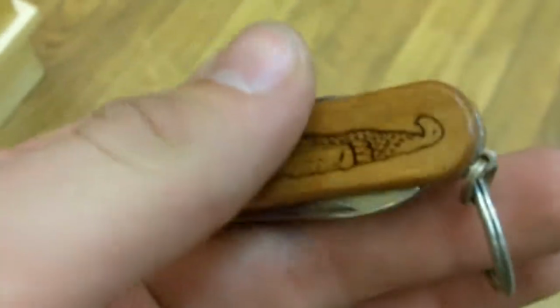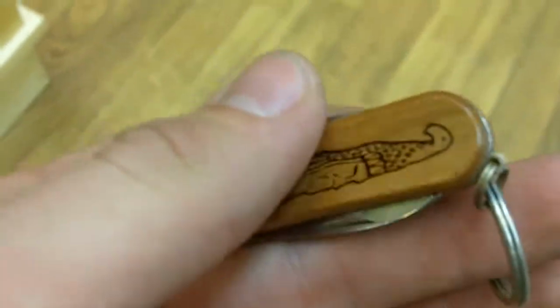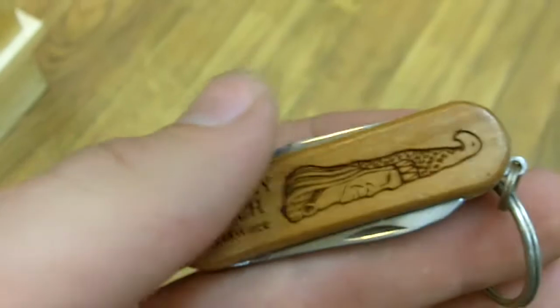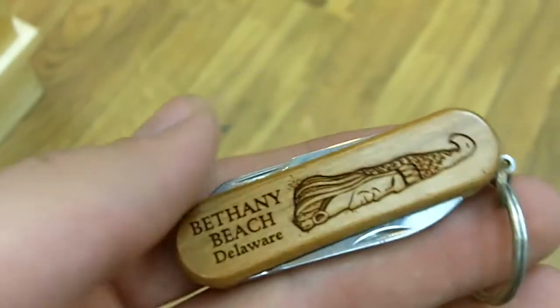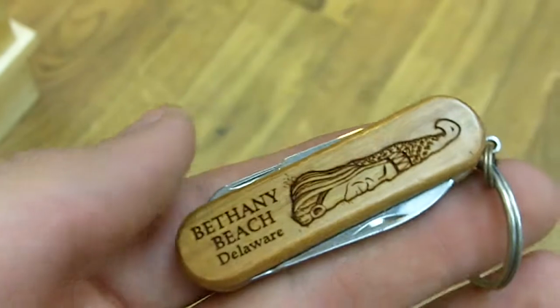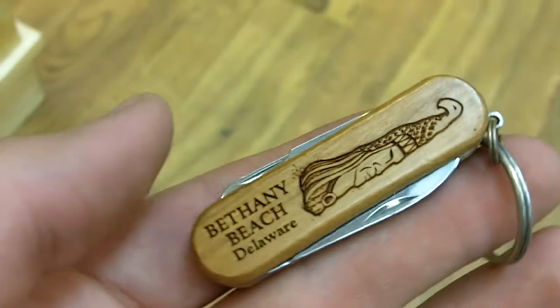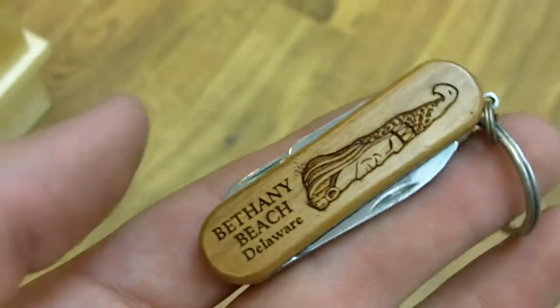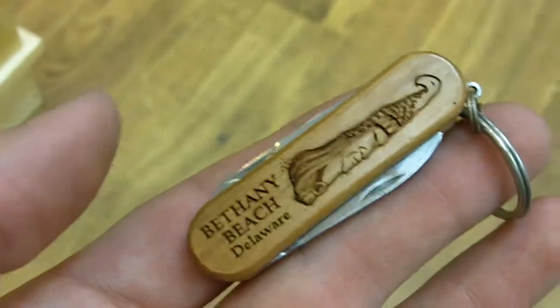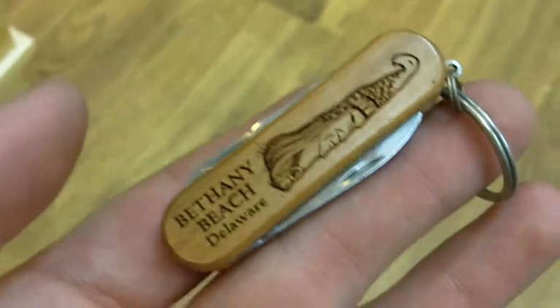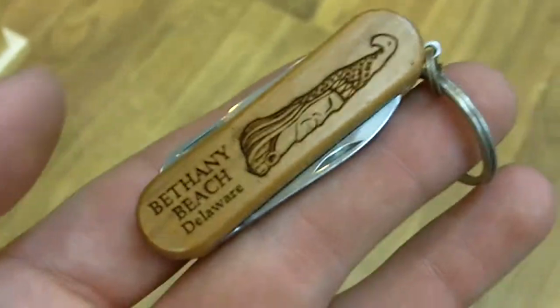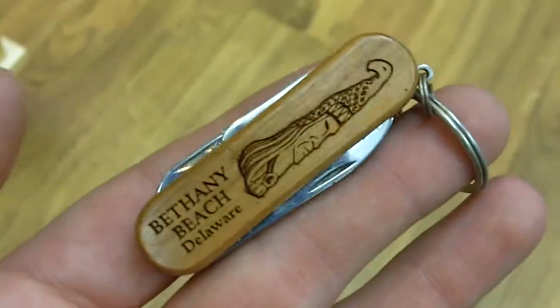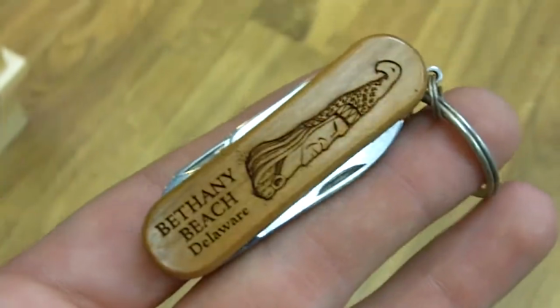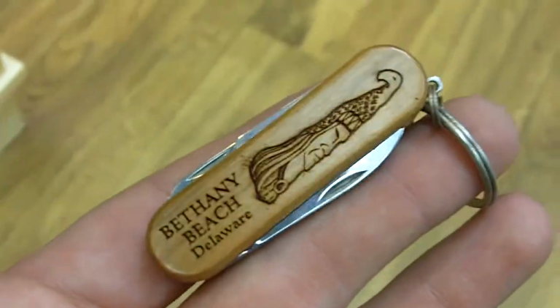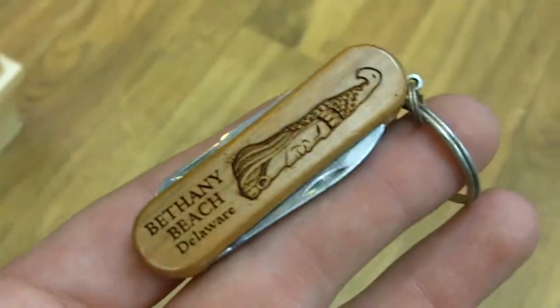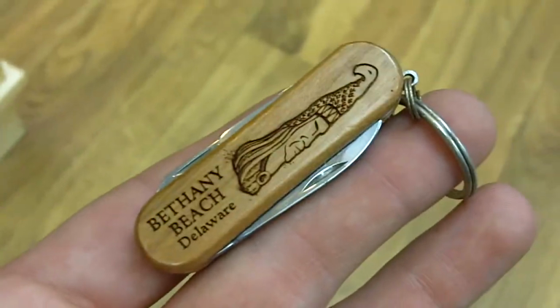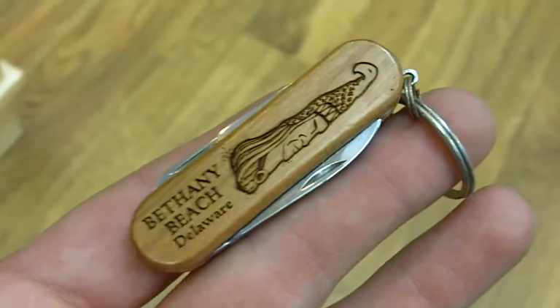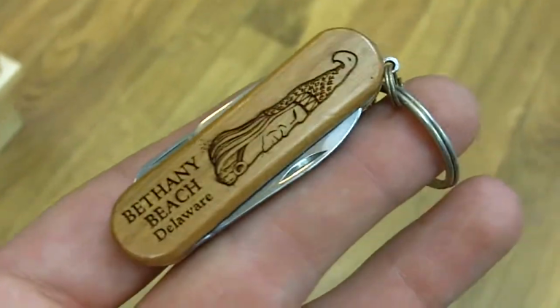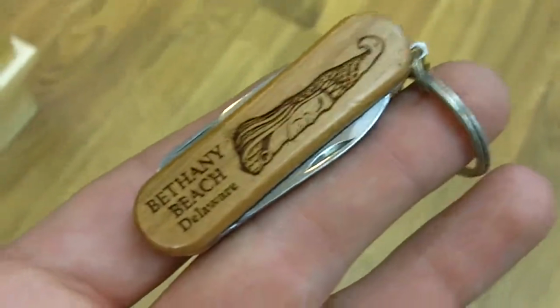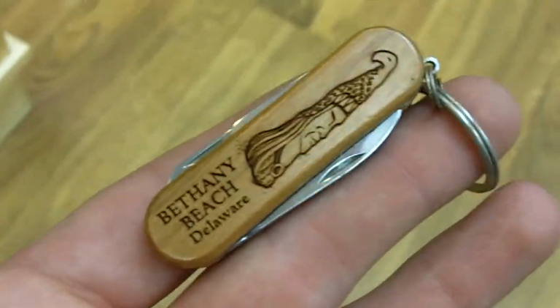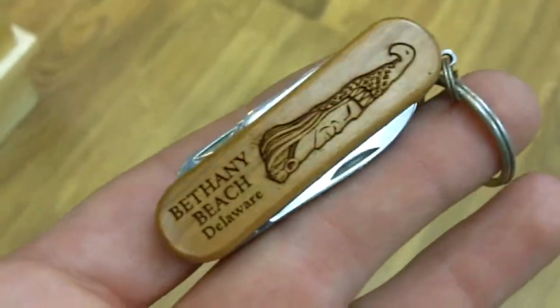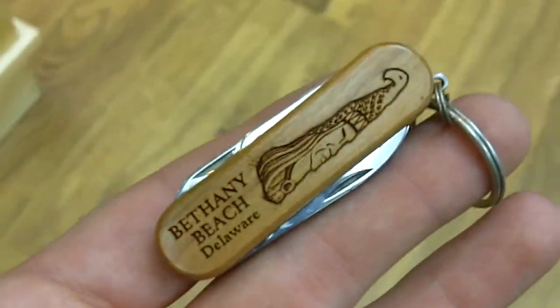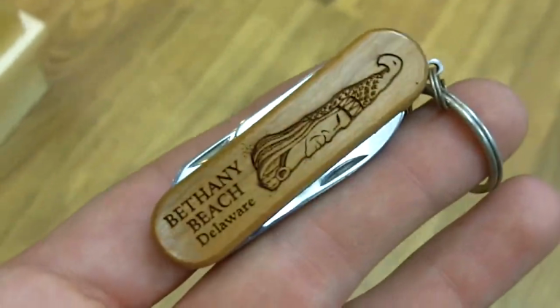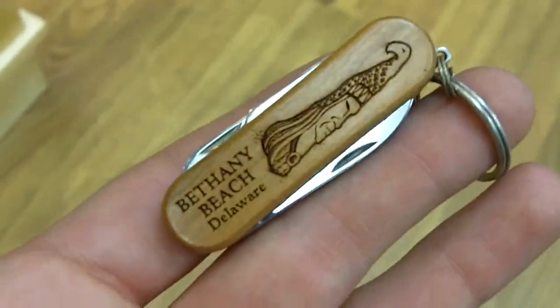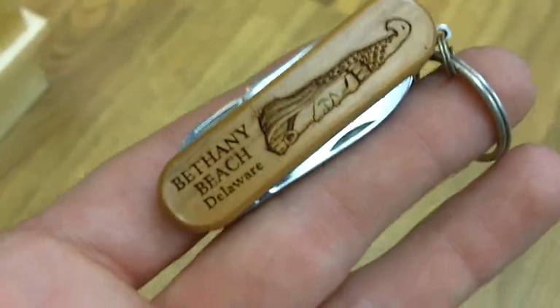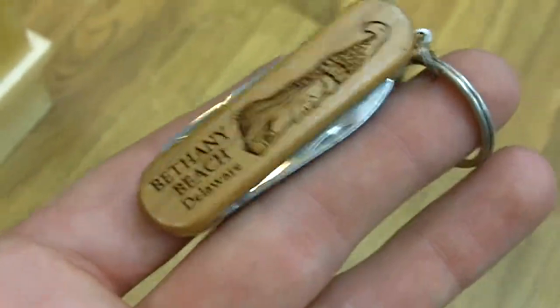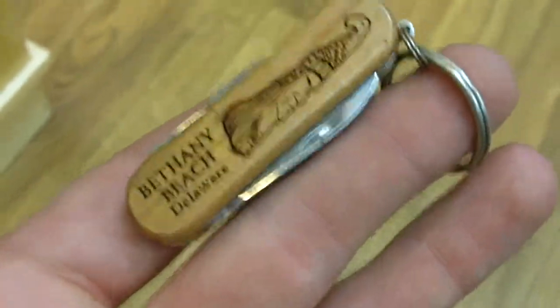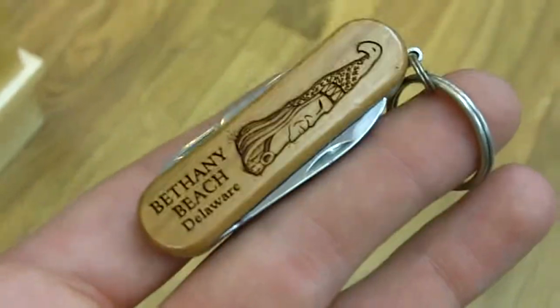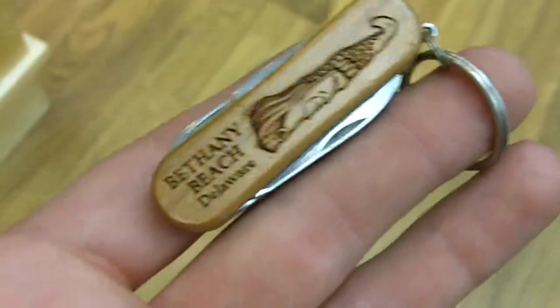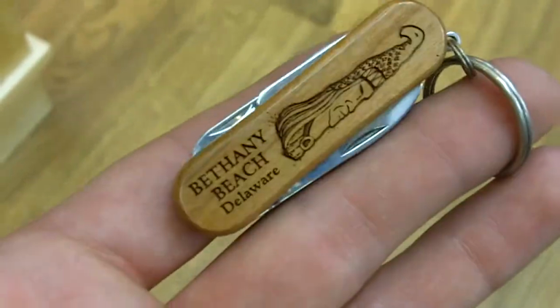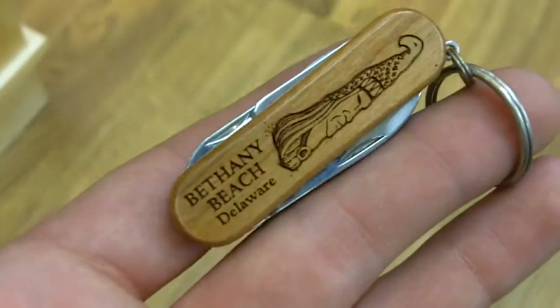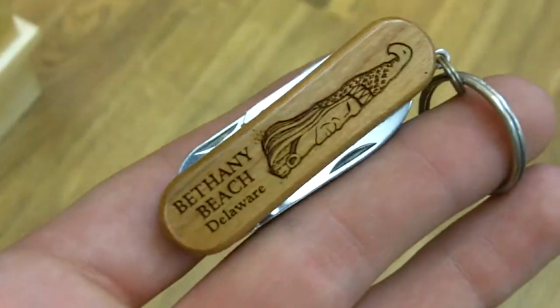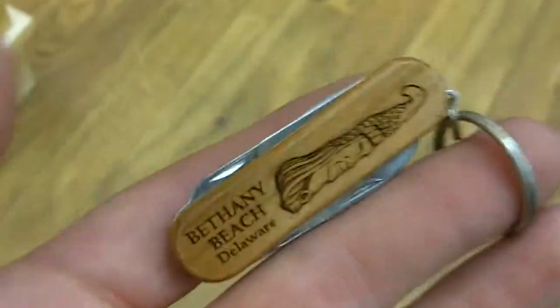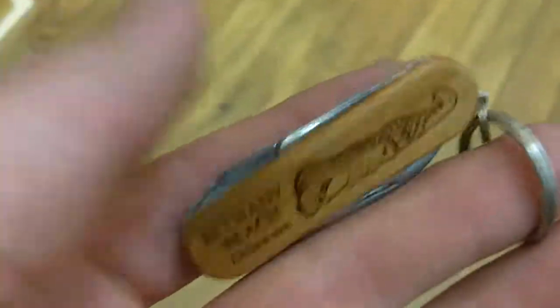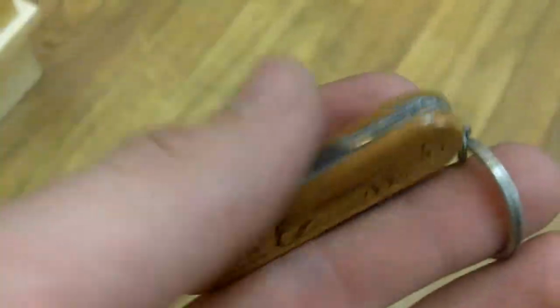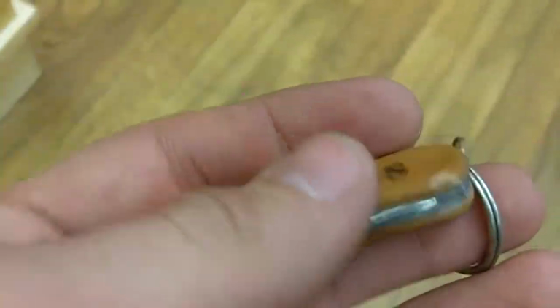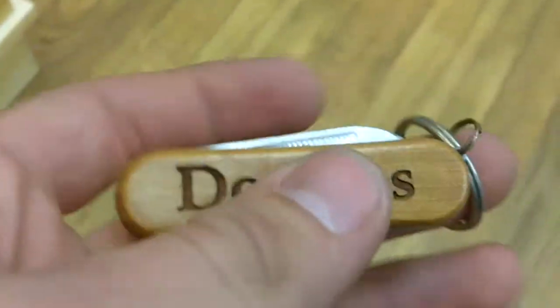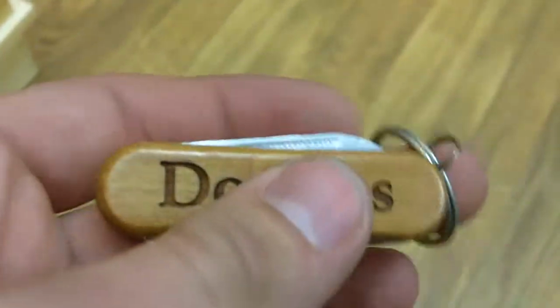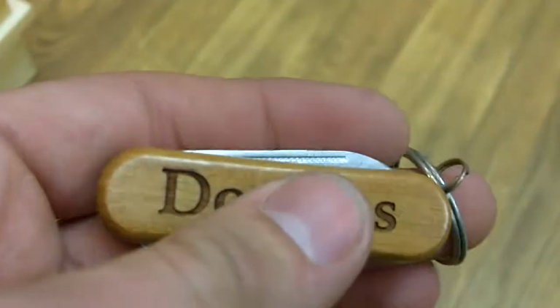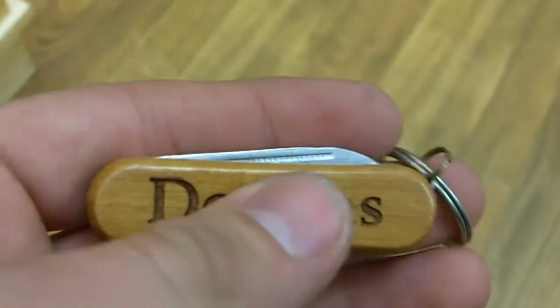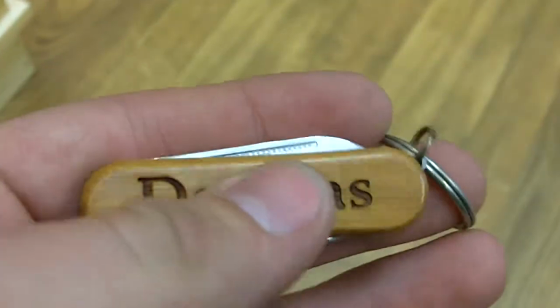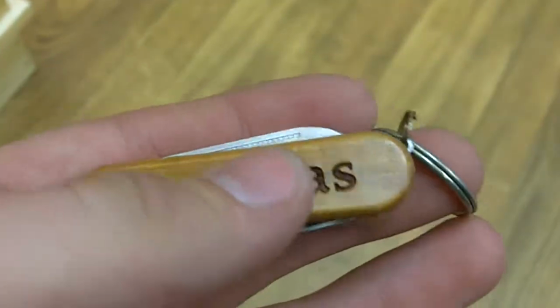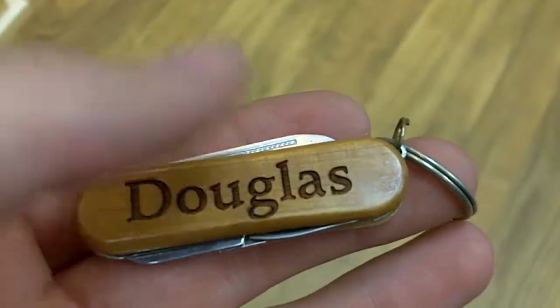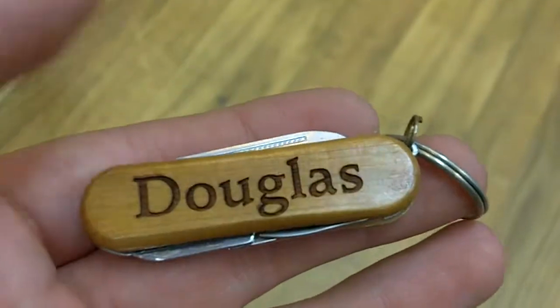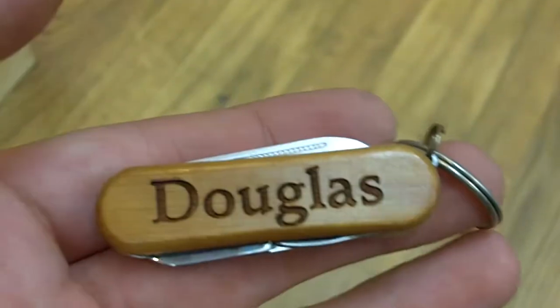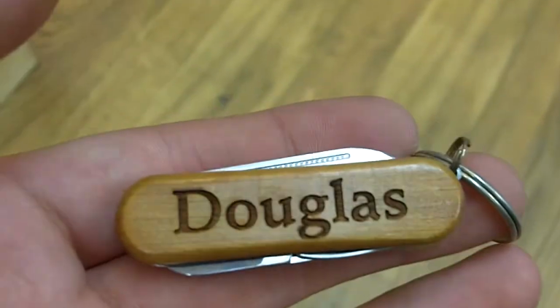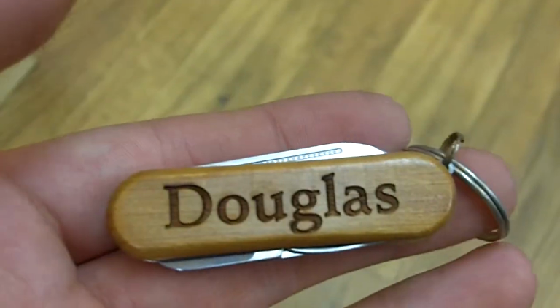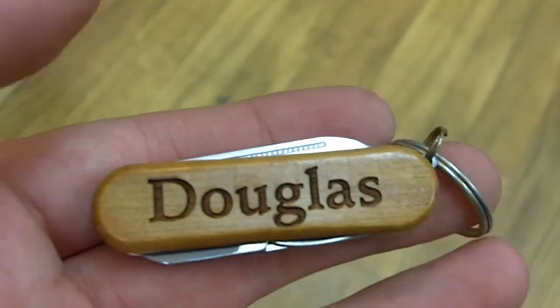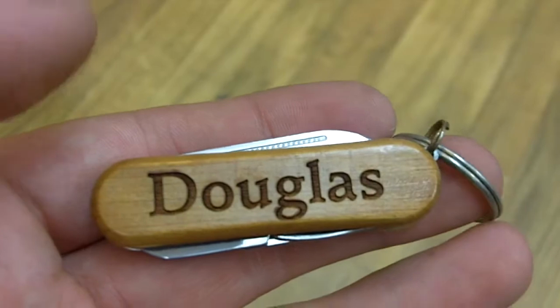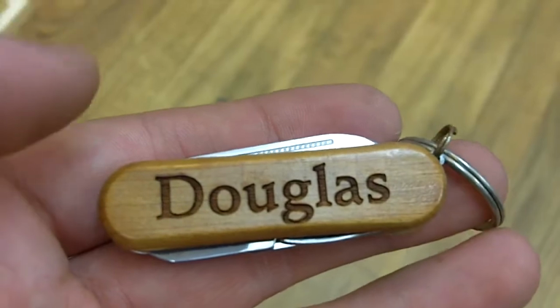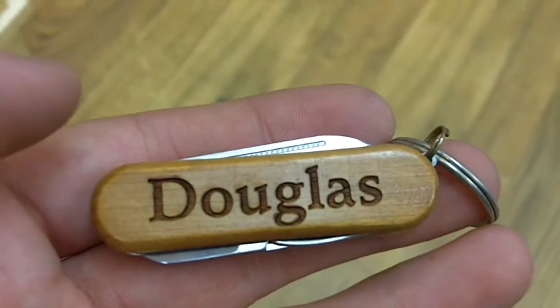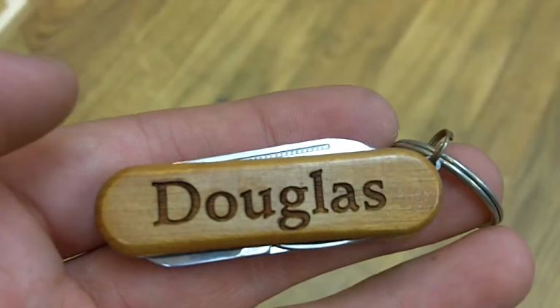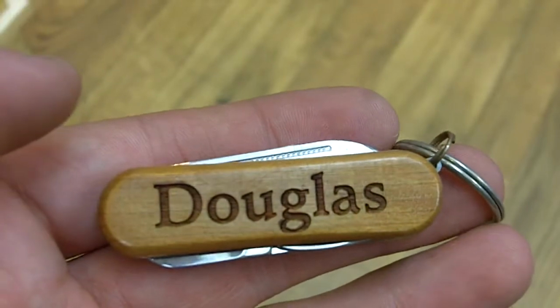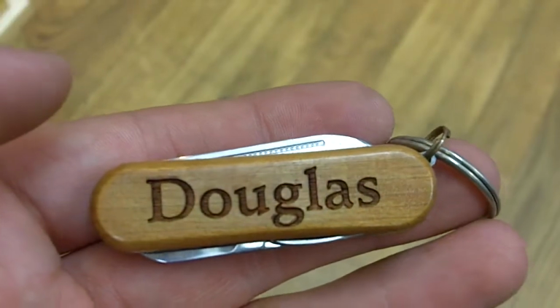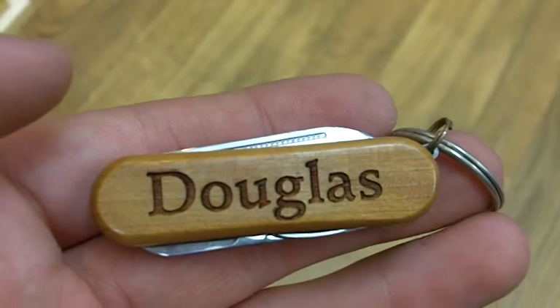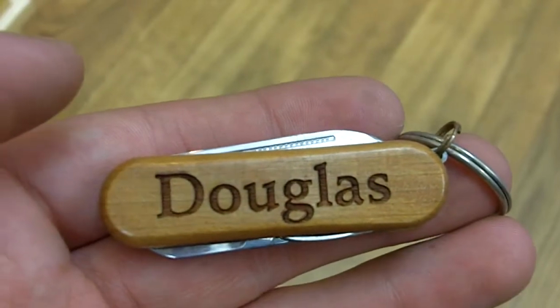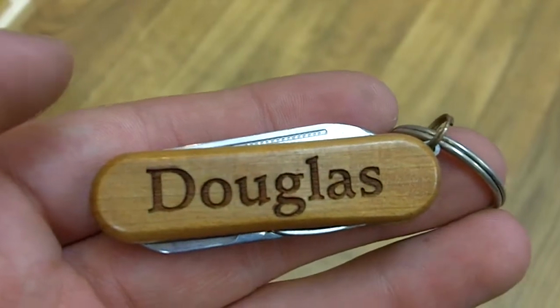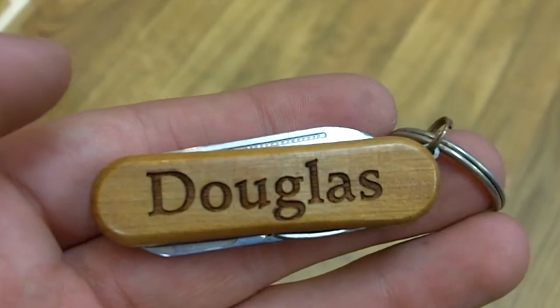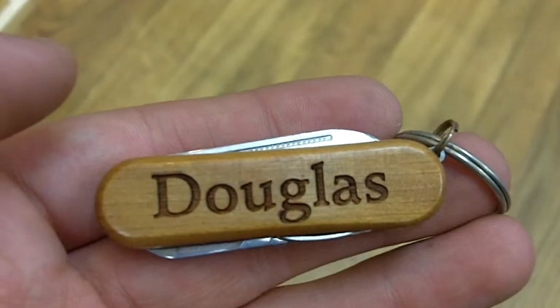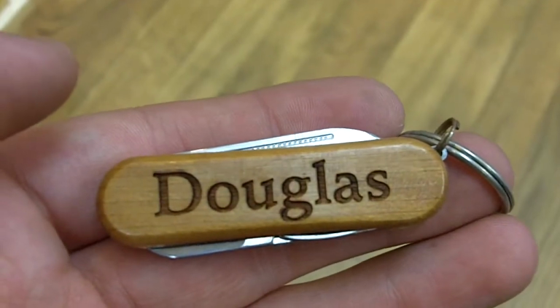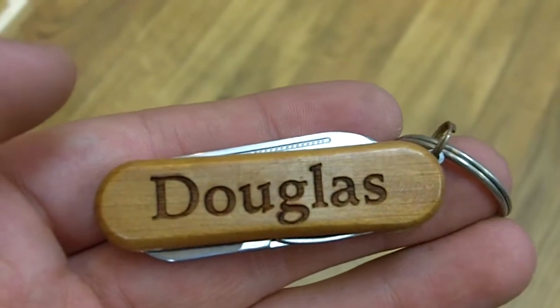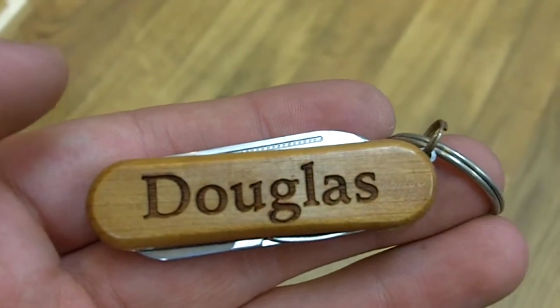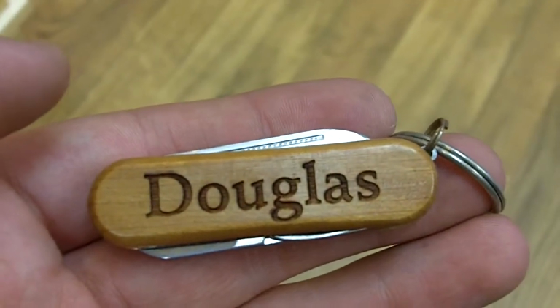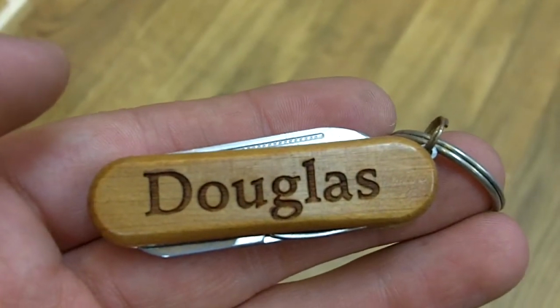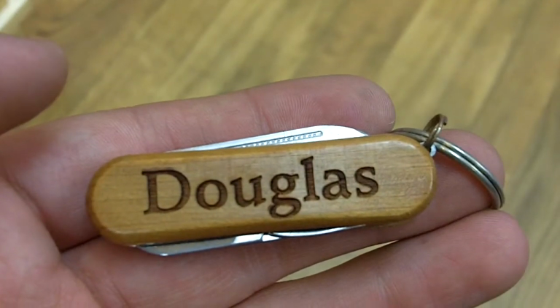This also applies to the back, where we have Bethany Beach shells on the top and Bethany Beach shells around the bottom. Inside the pocket tool, there's one file, one knife, and one pair of scissors.